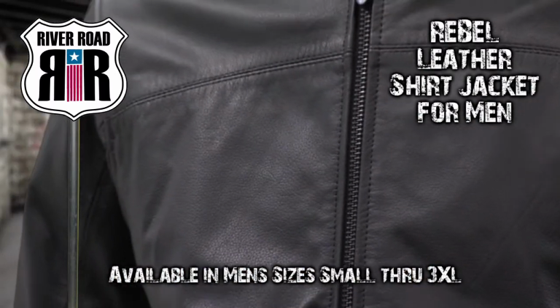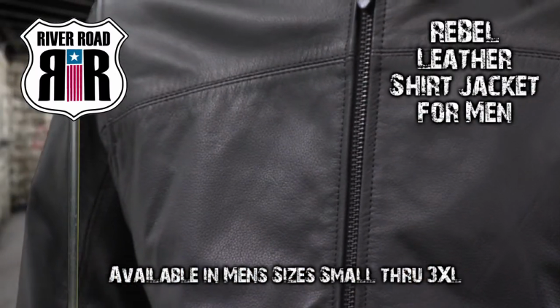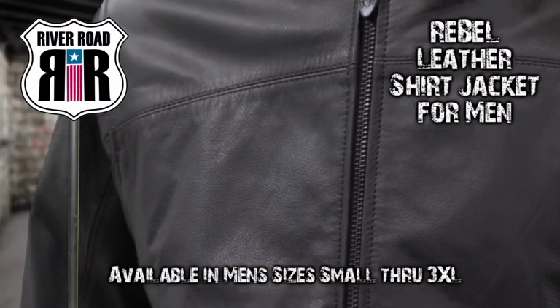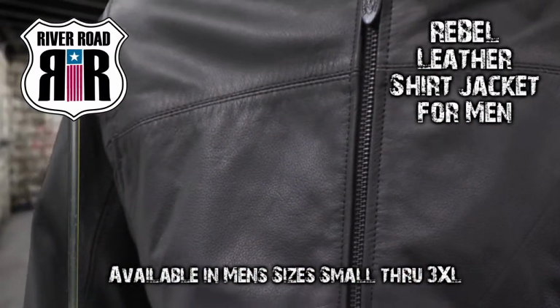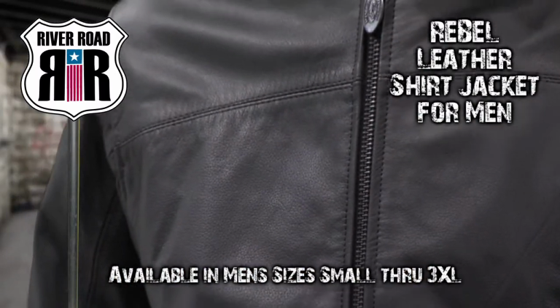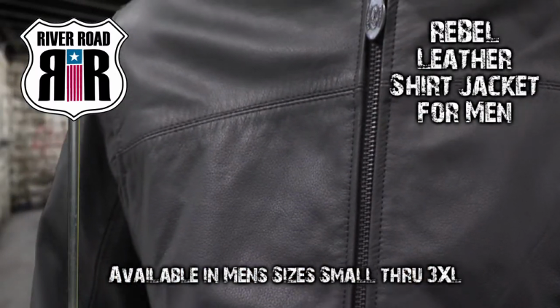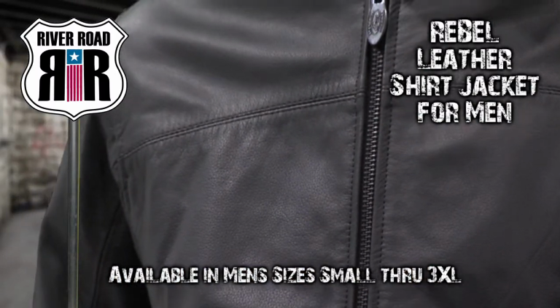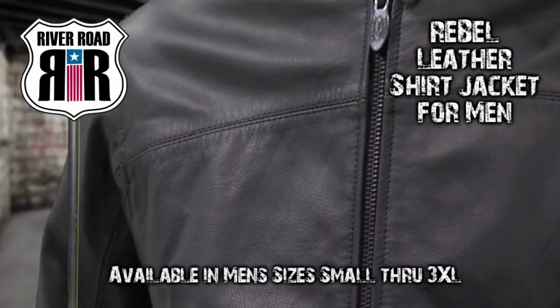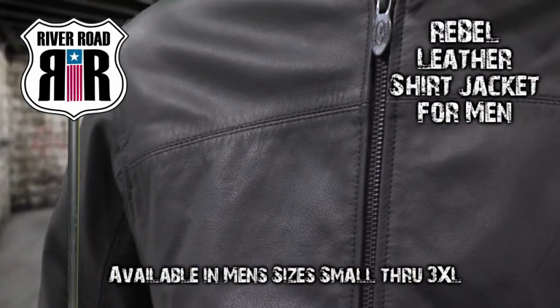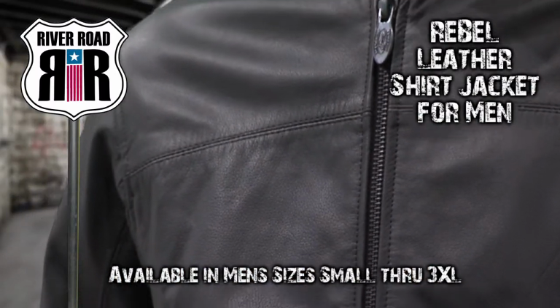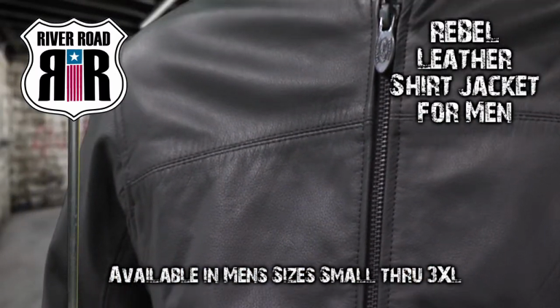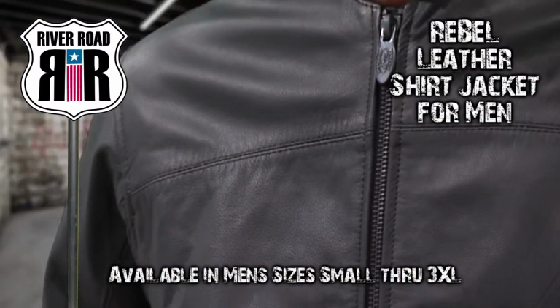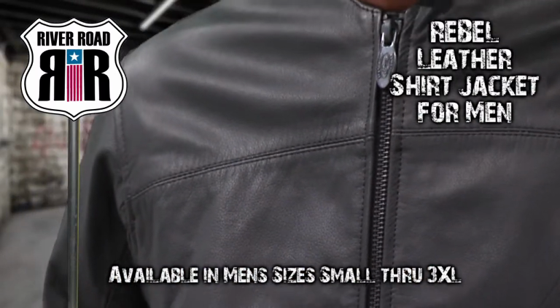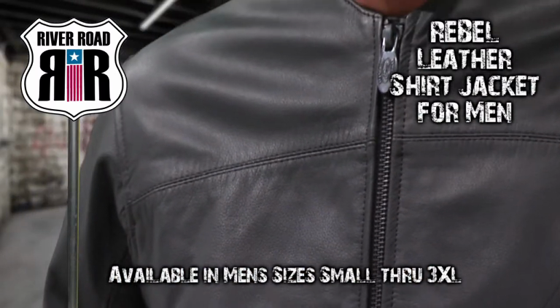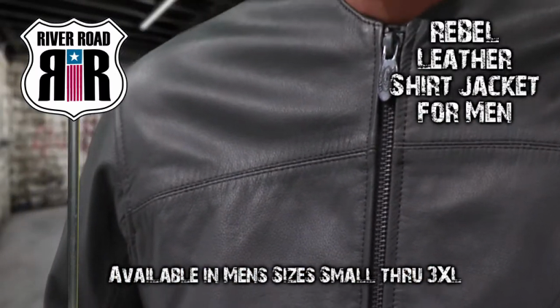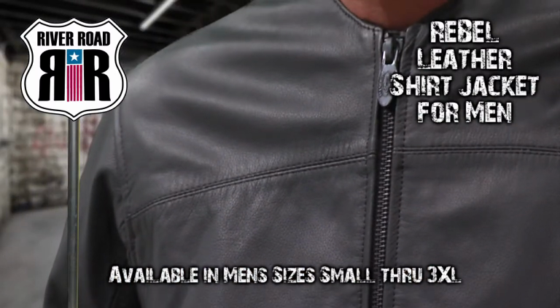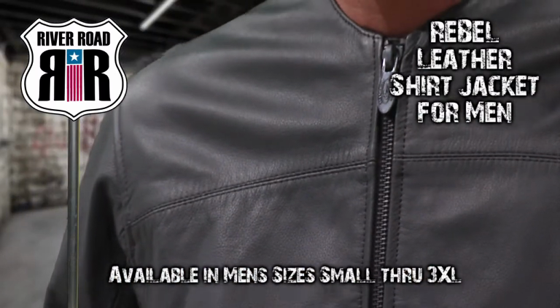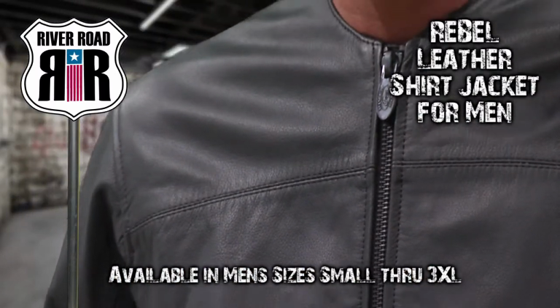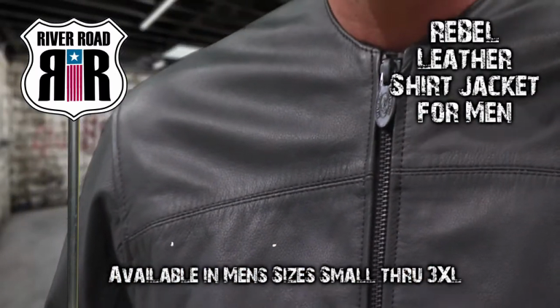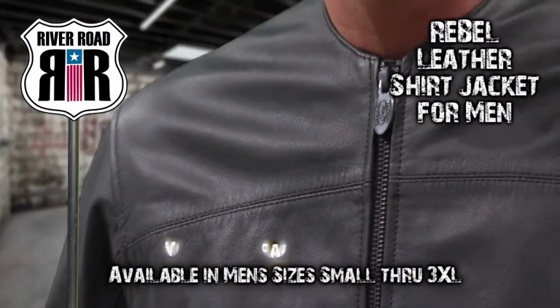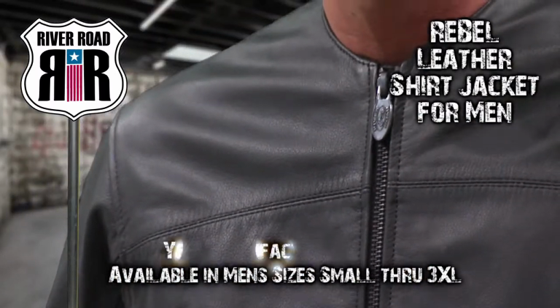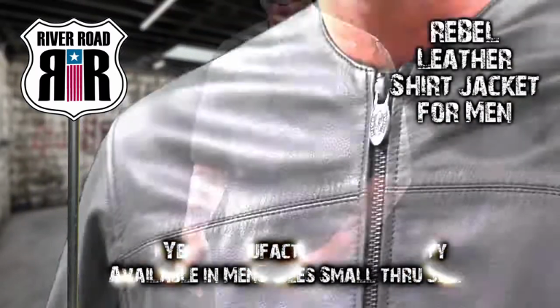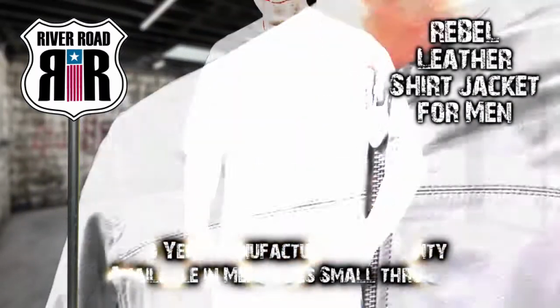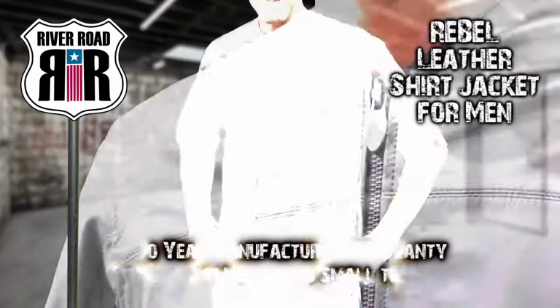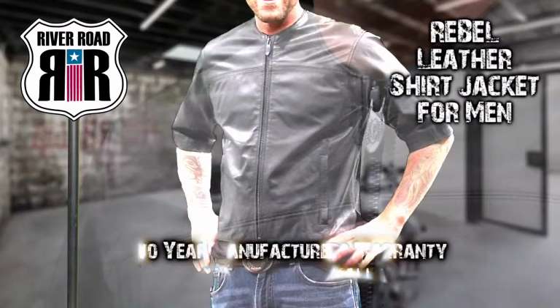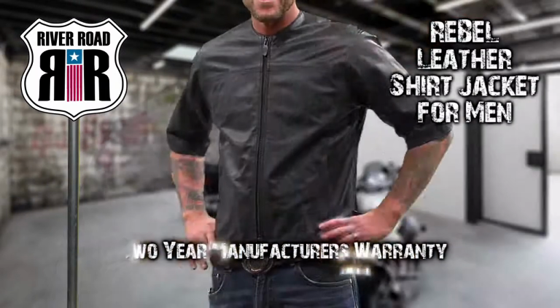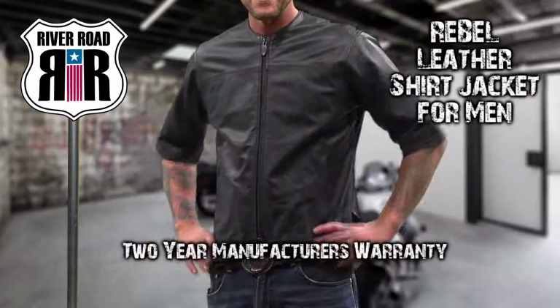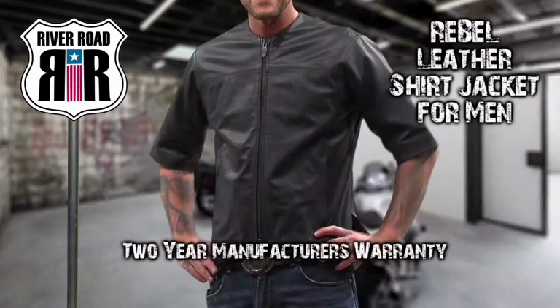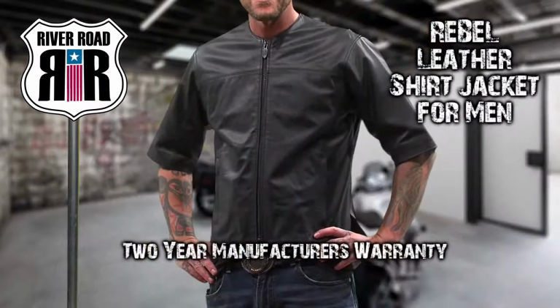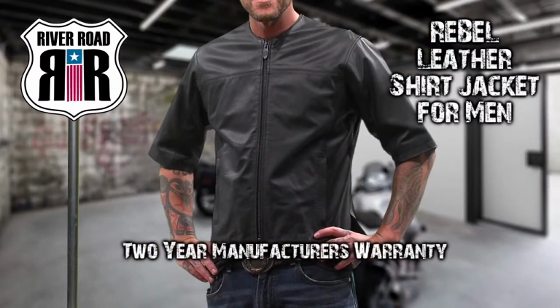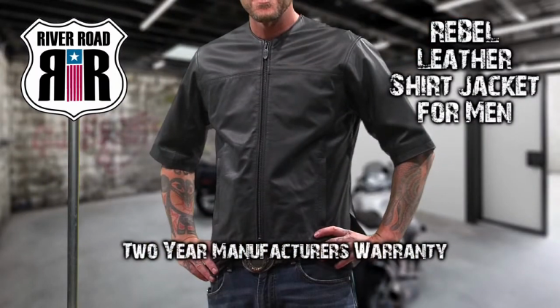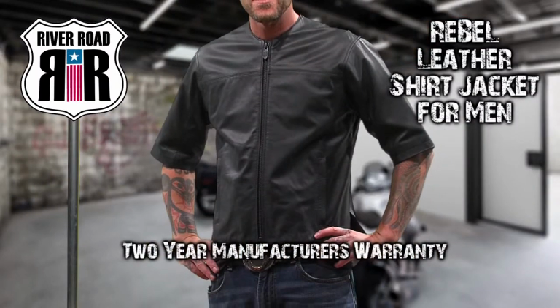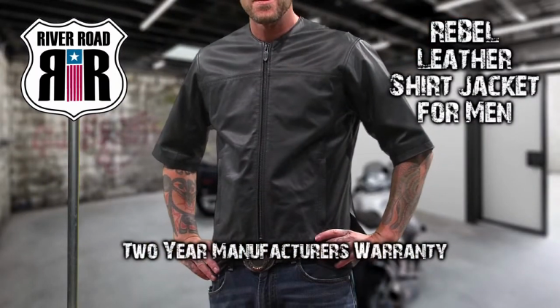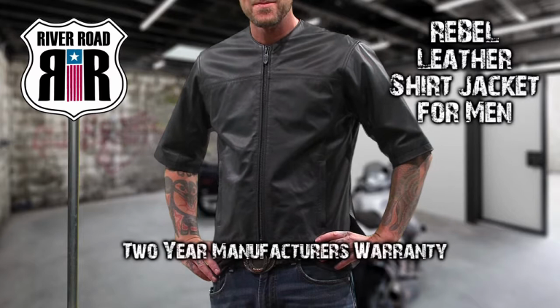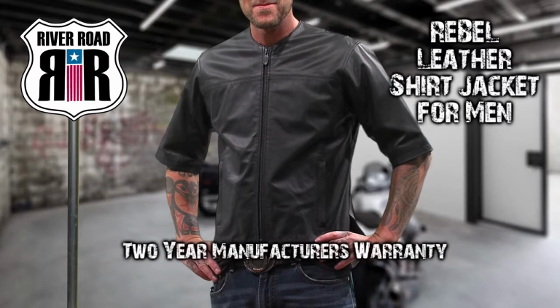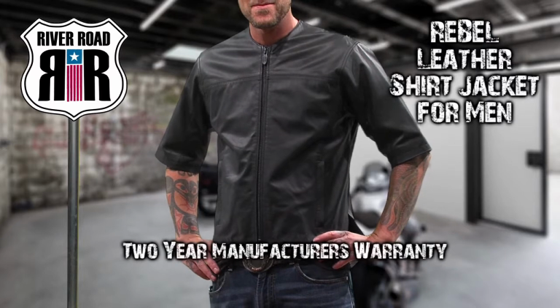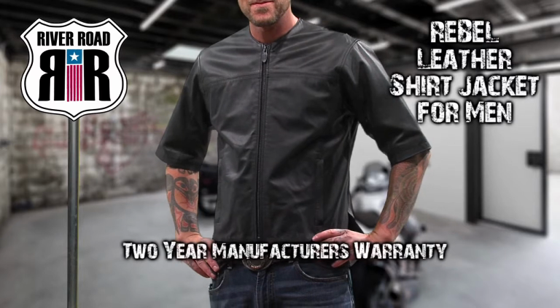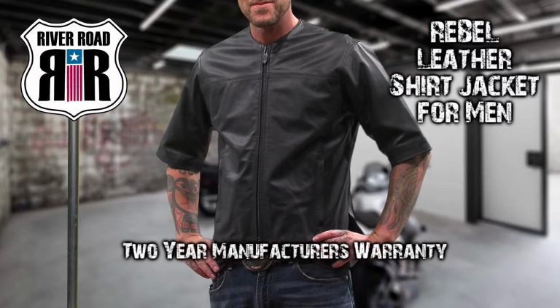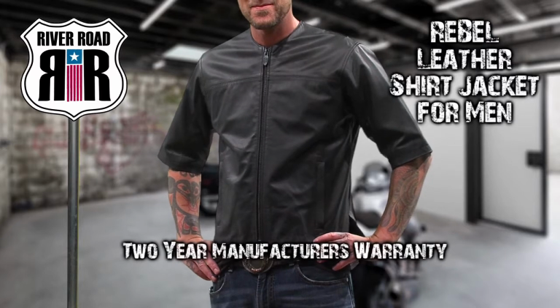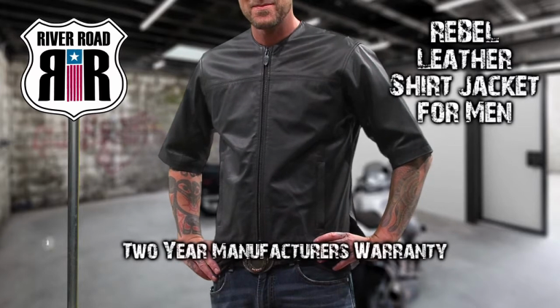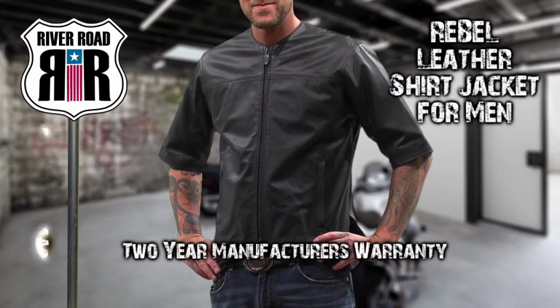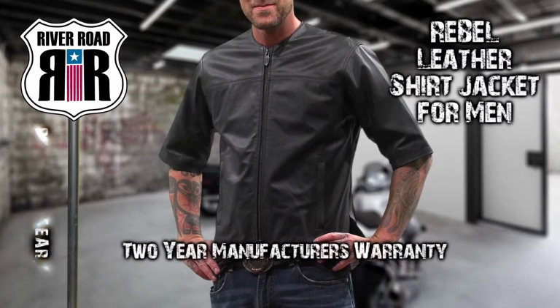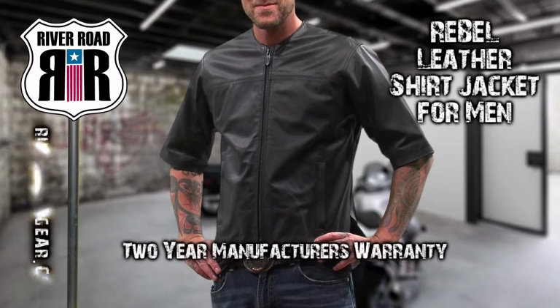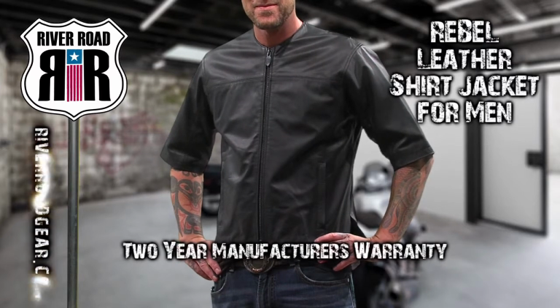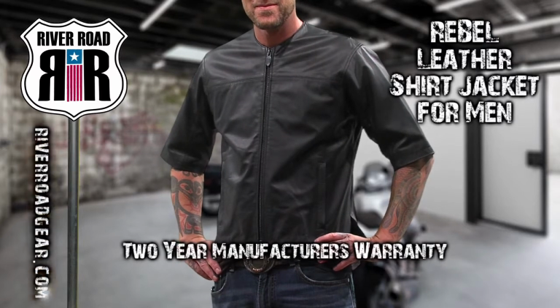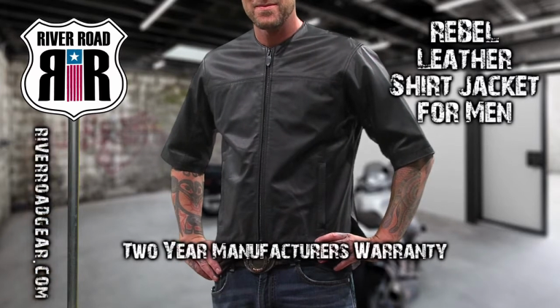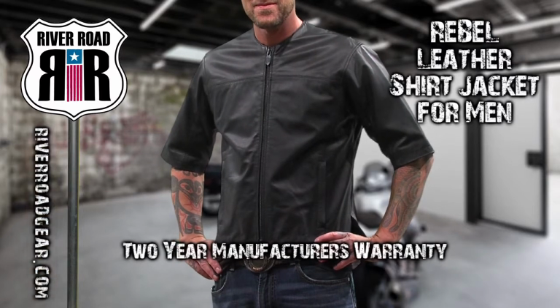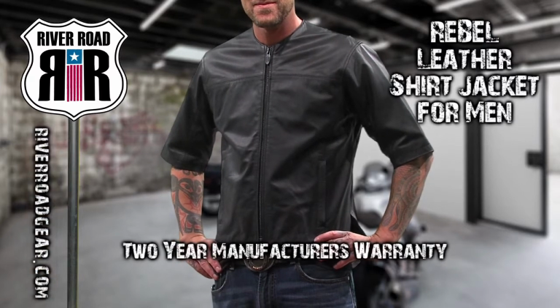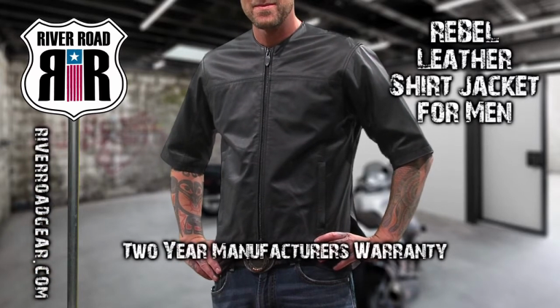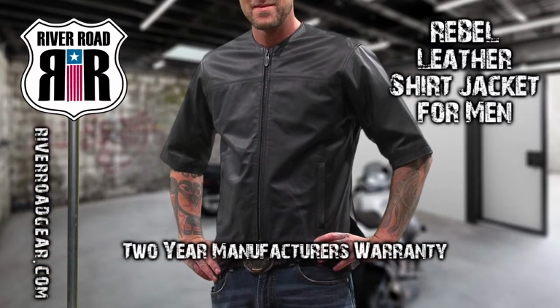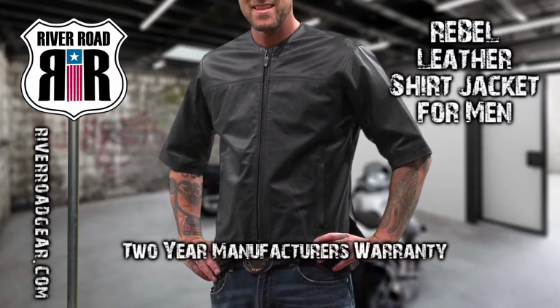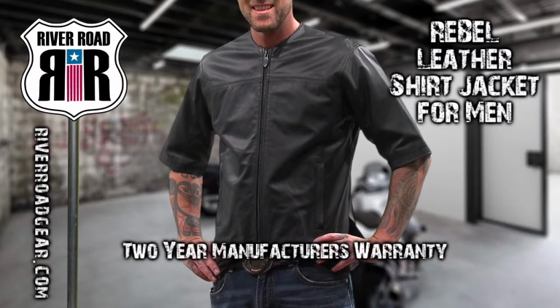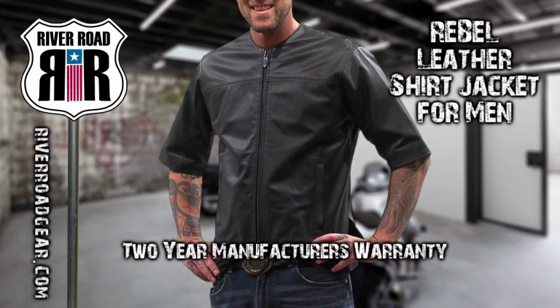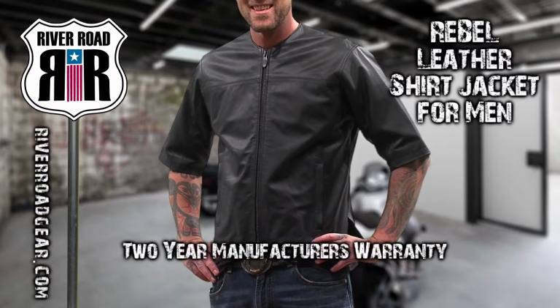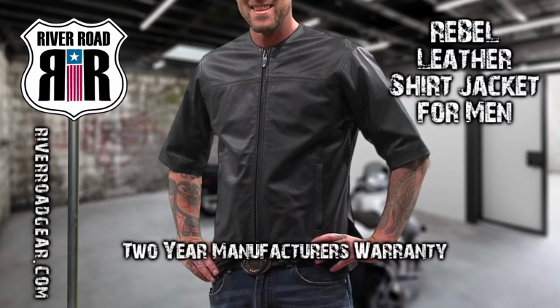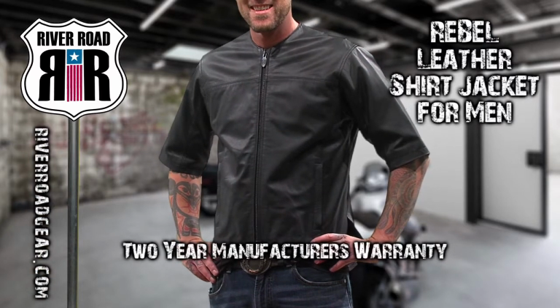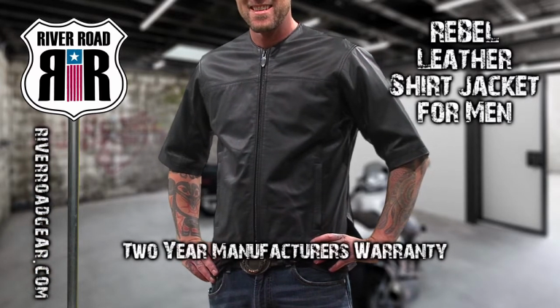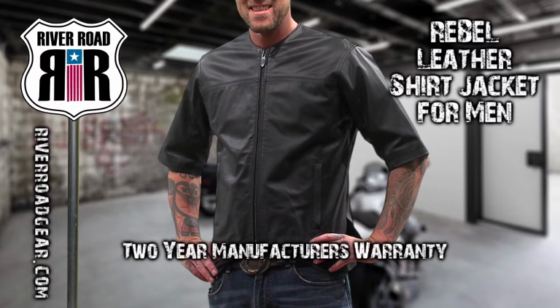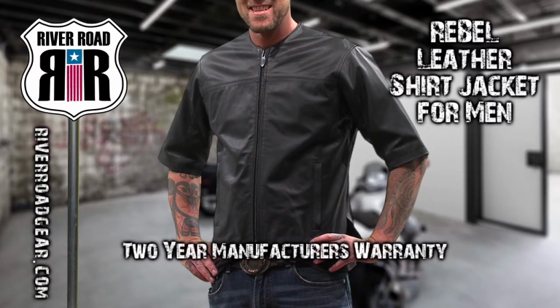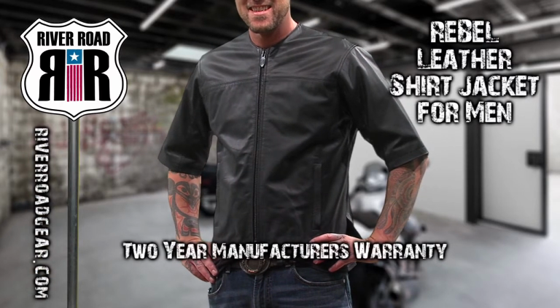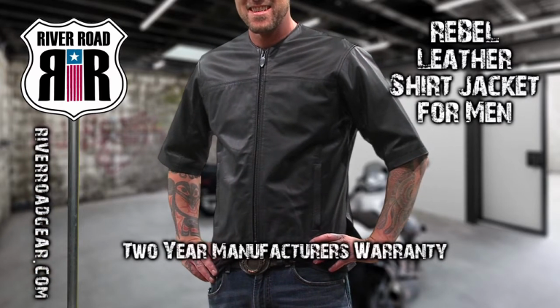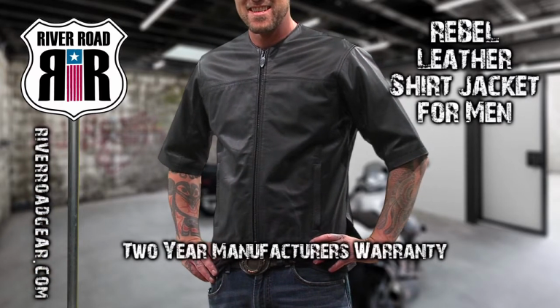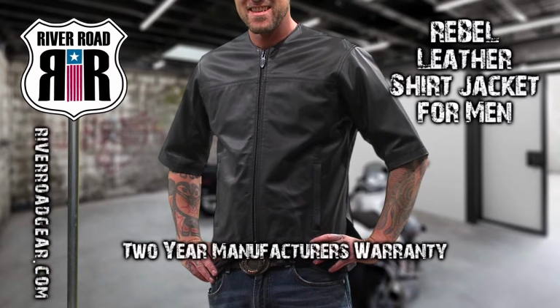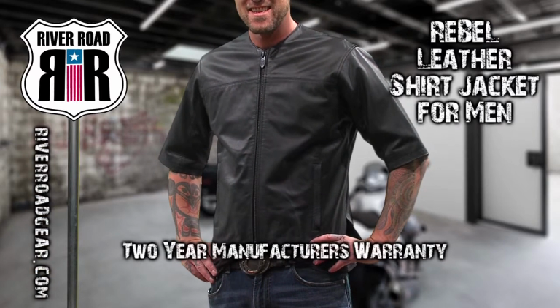River Road offers the Rebel leather shirt jacket for men in sizes small through 3XL with a two-year manufacturer's warranty. To see more, go to riverroadgear.com.